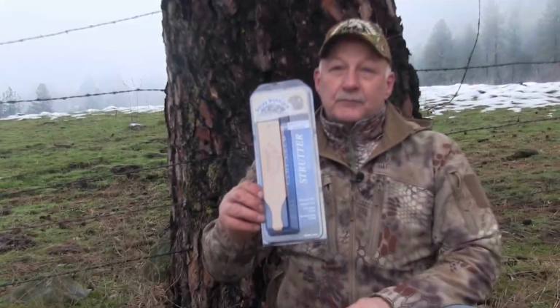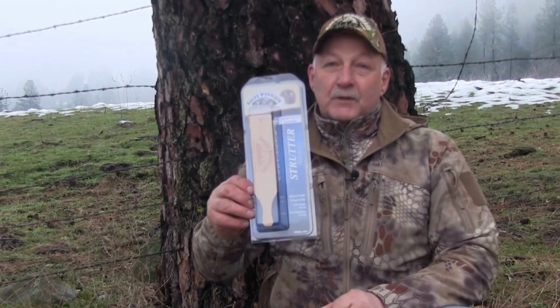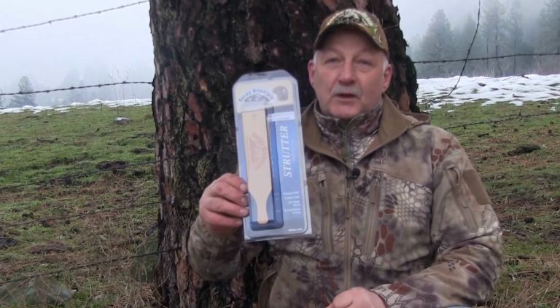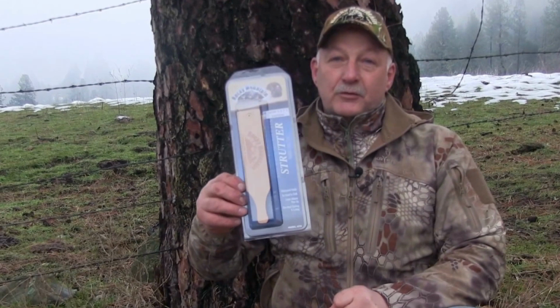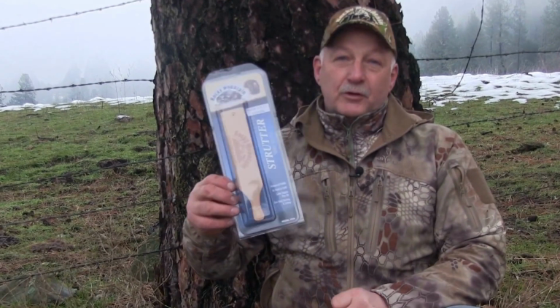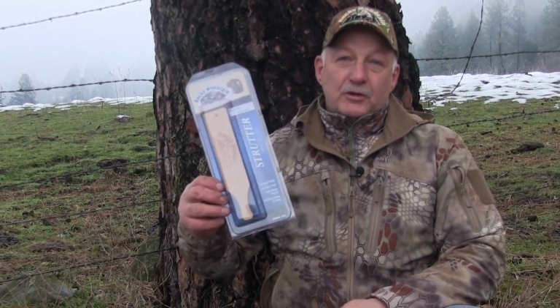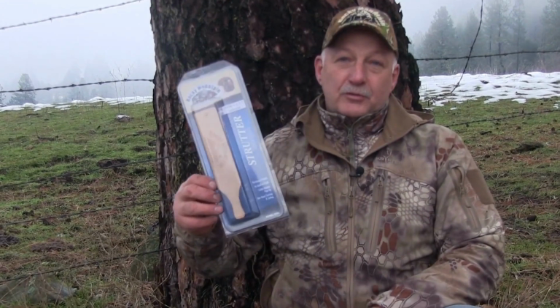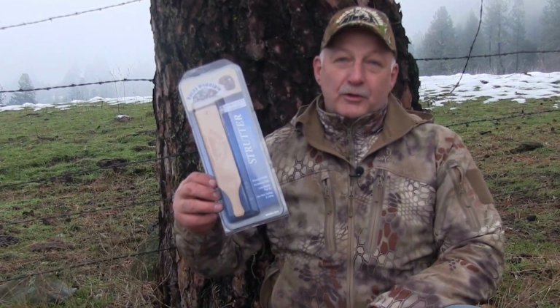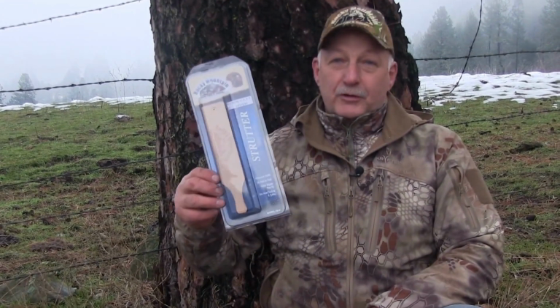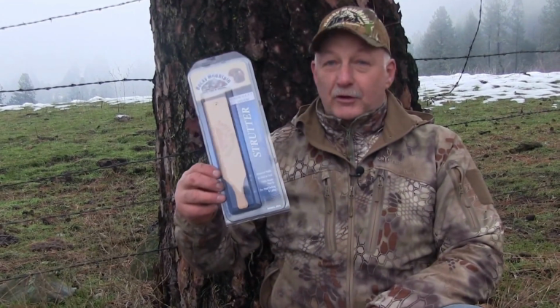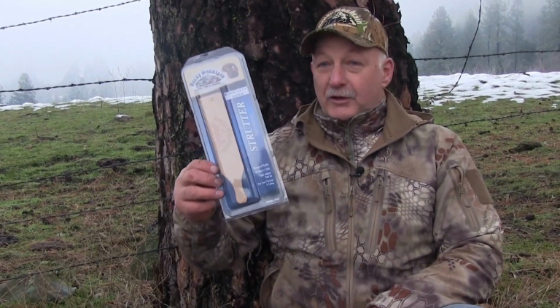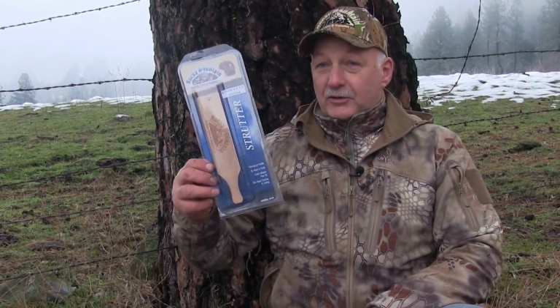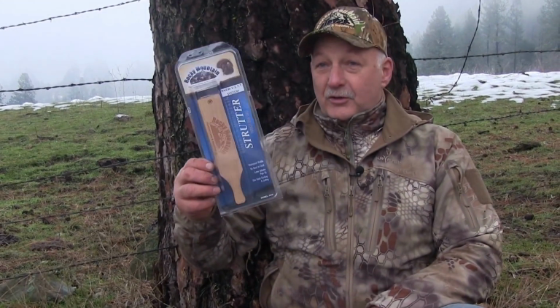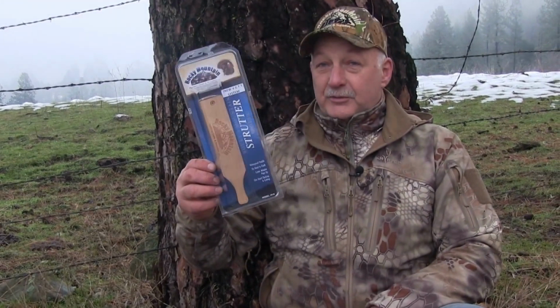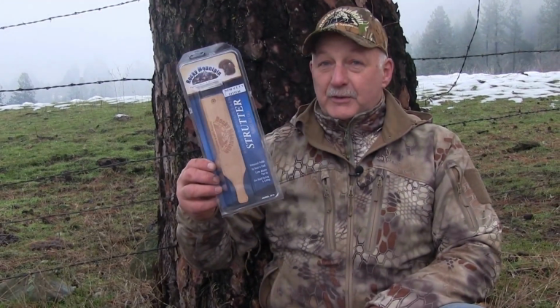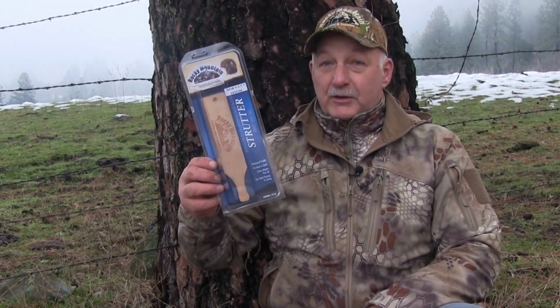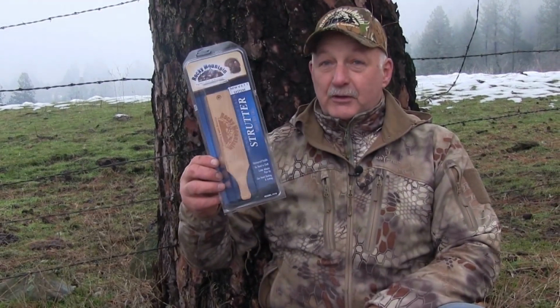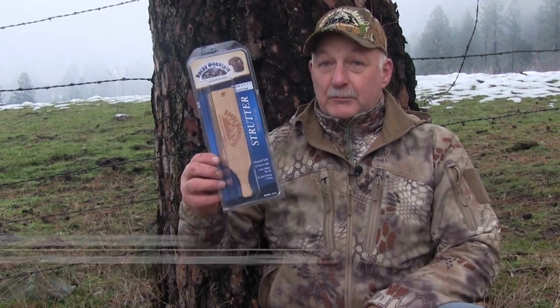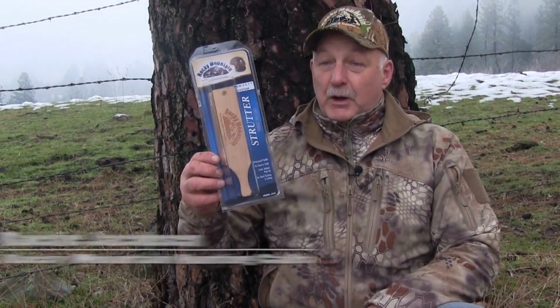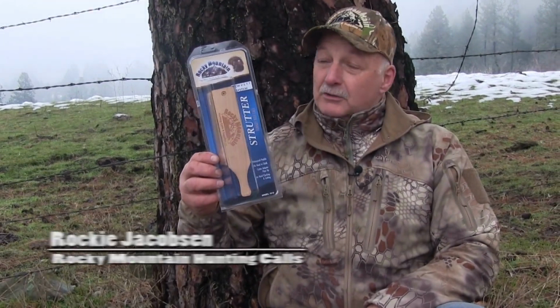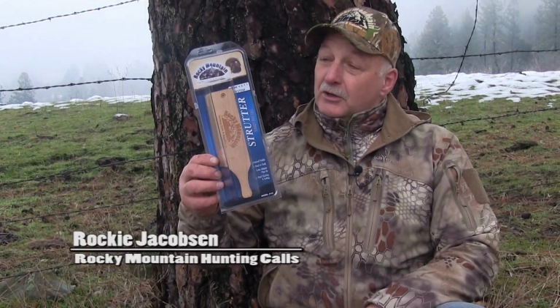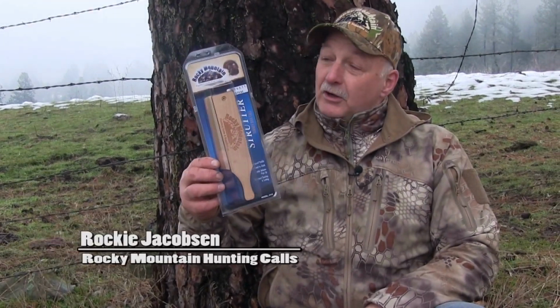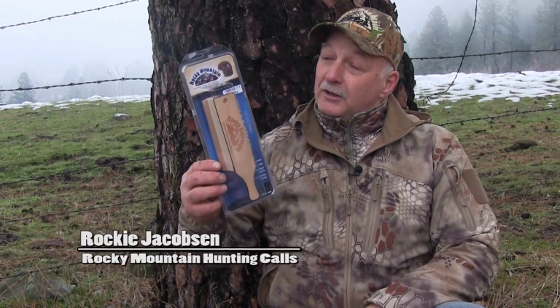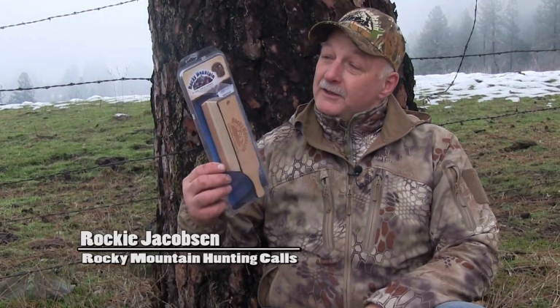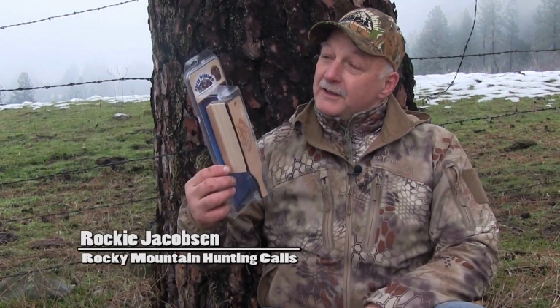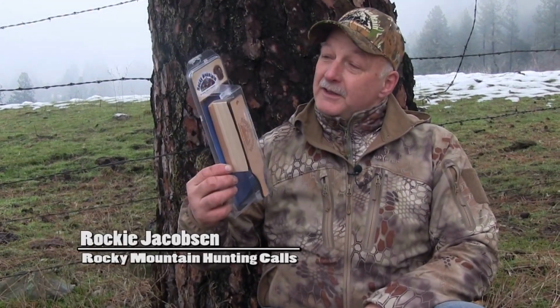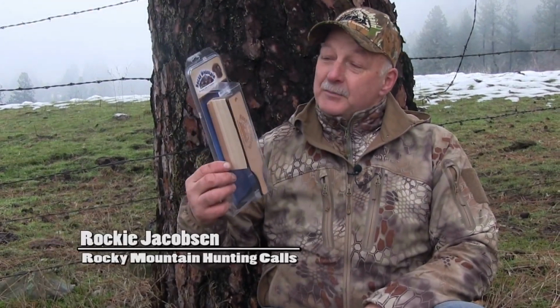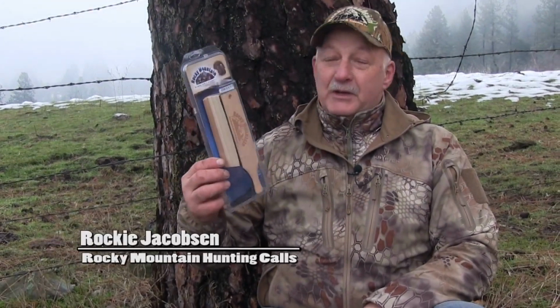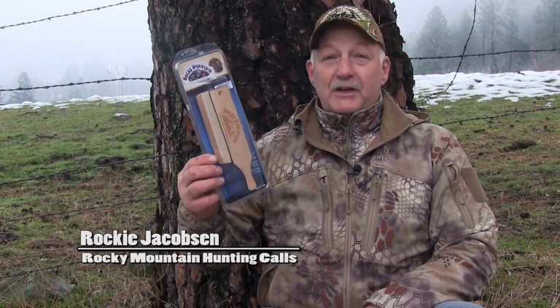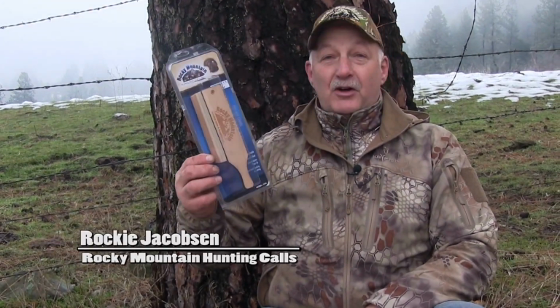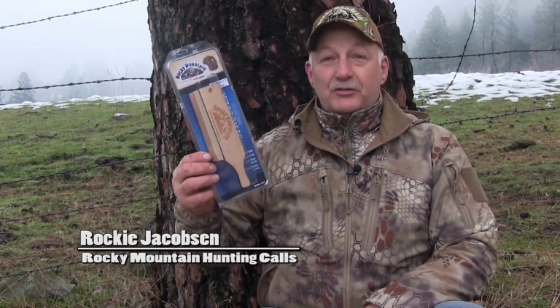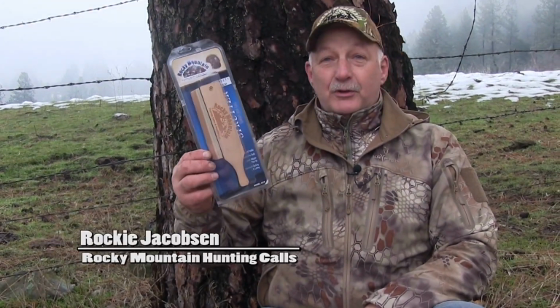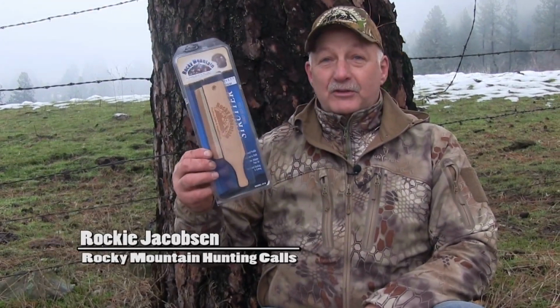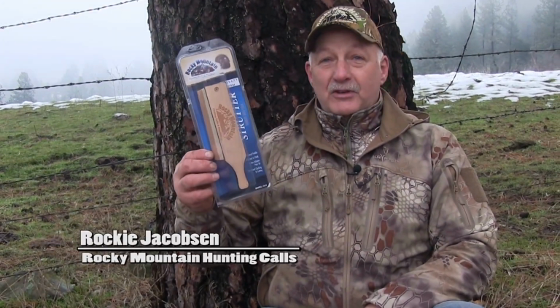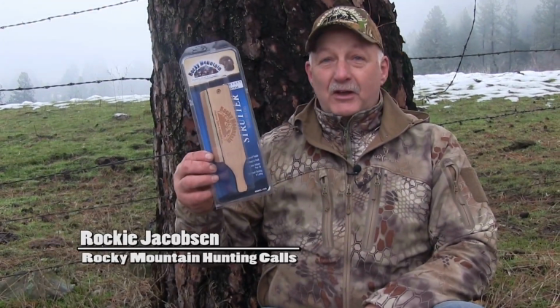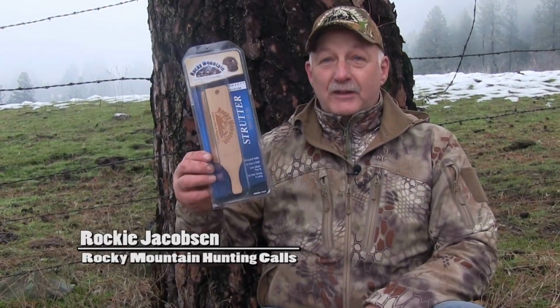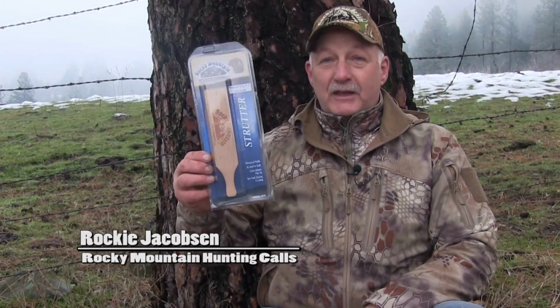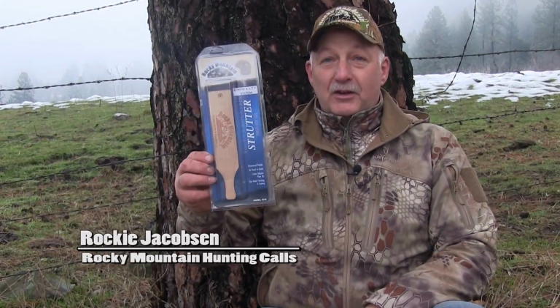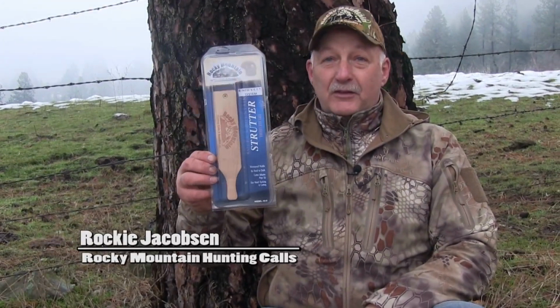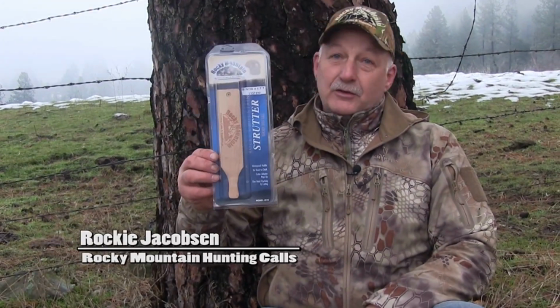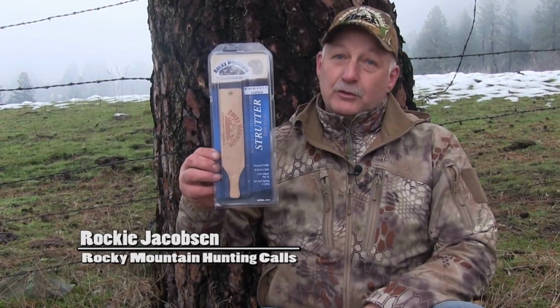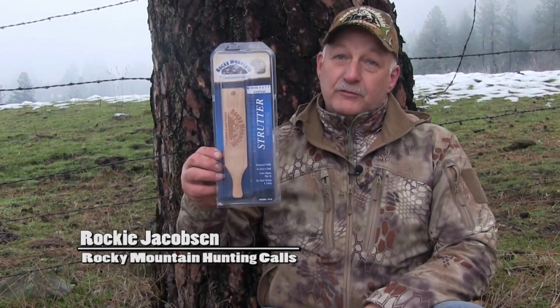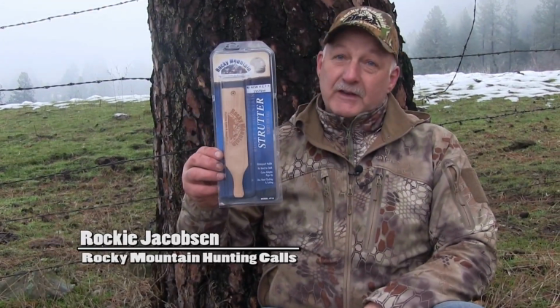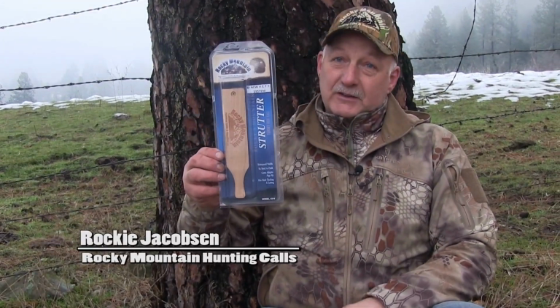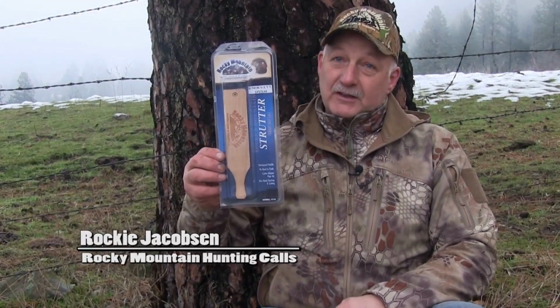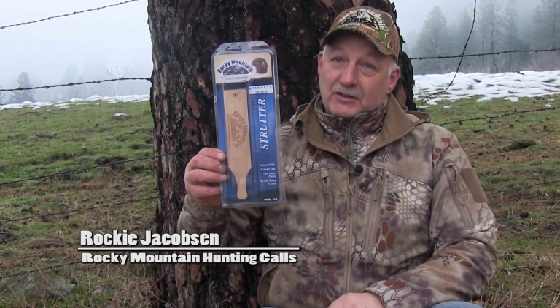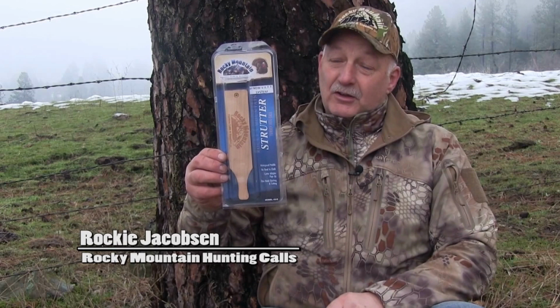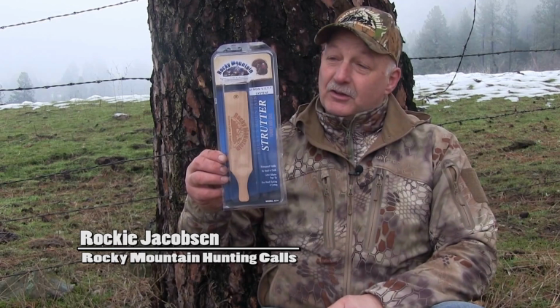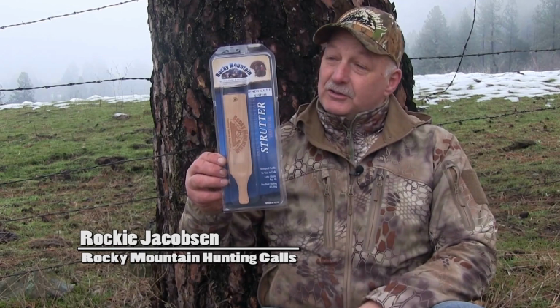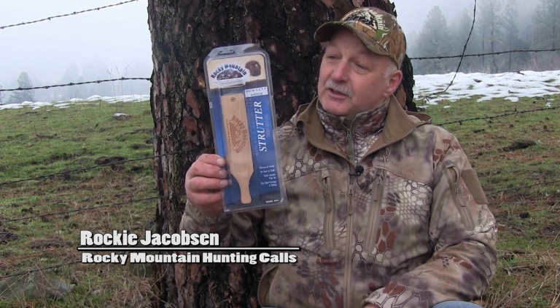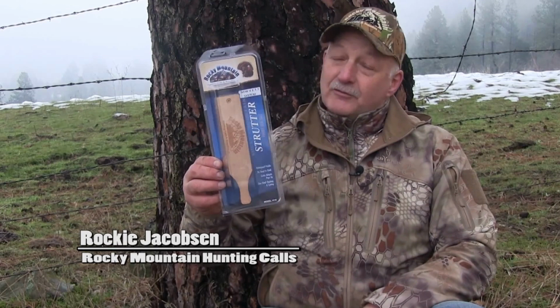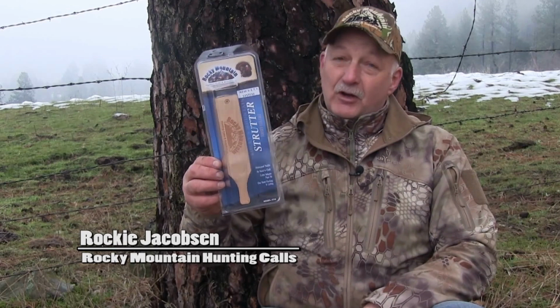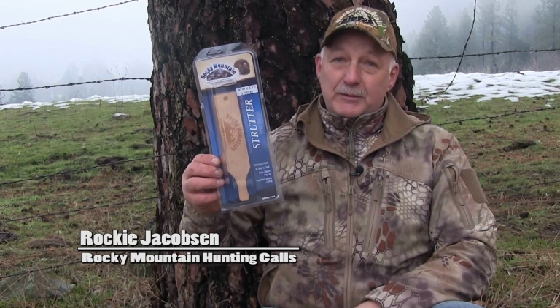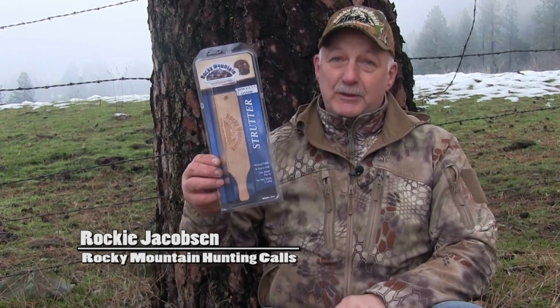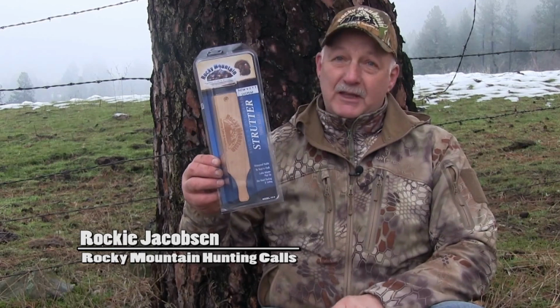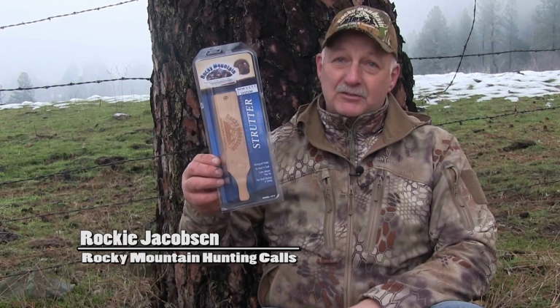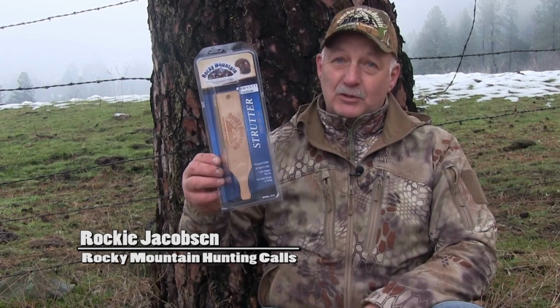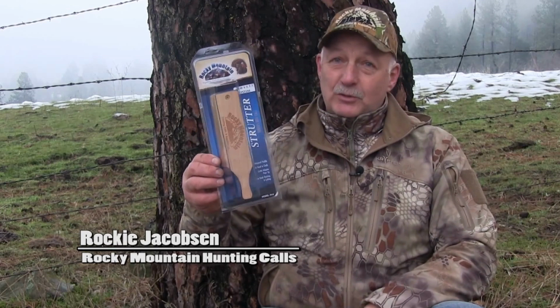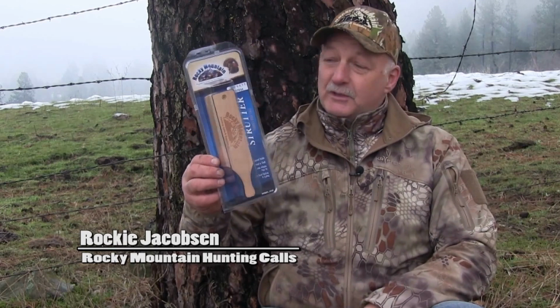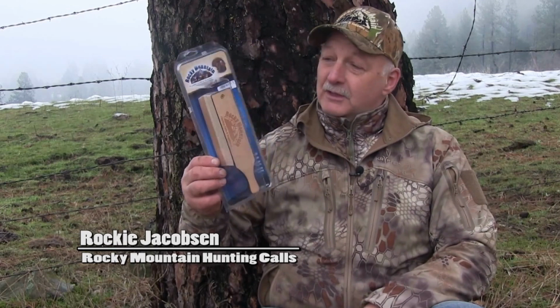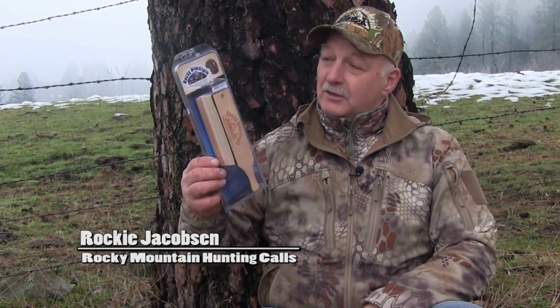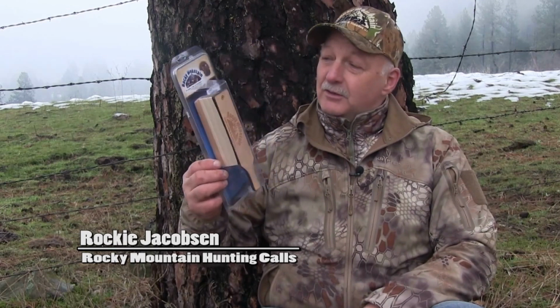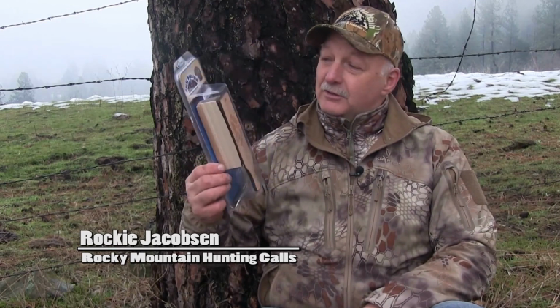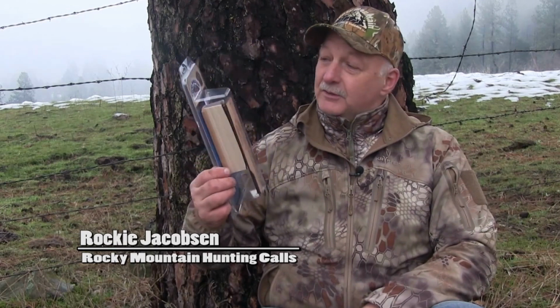Our turkey strutter call has always been a great box call, but it has now taken on the new VET technology — Volume Enhanced Tone technology.